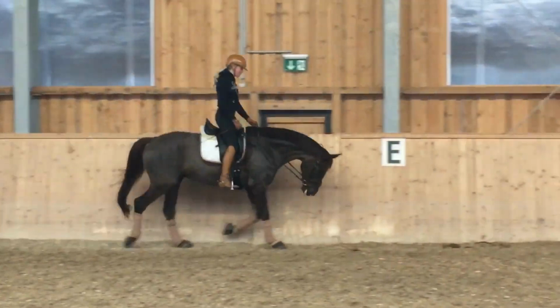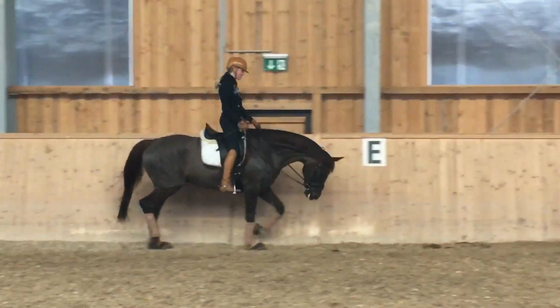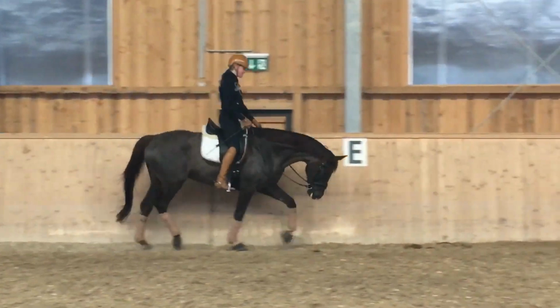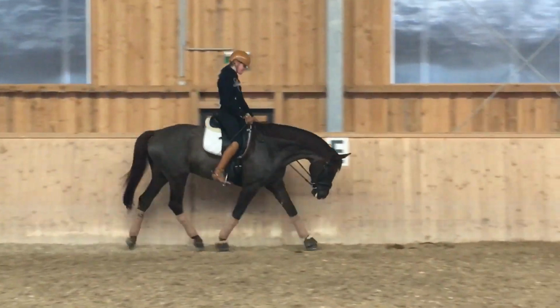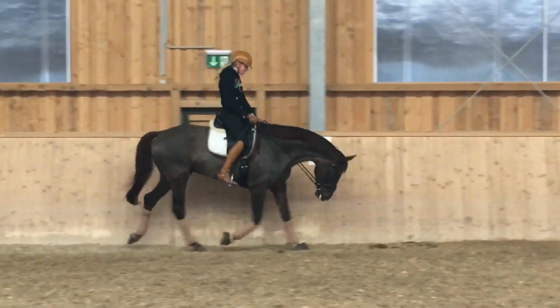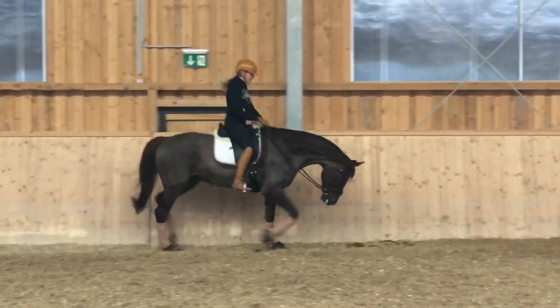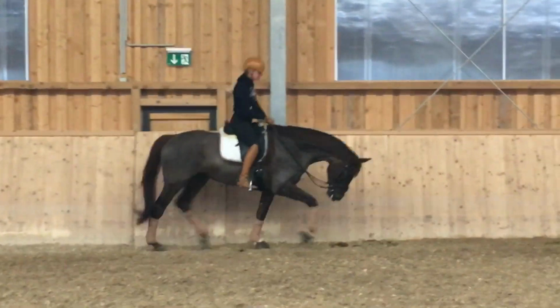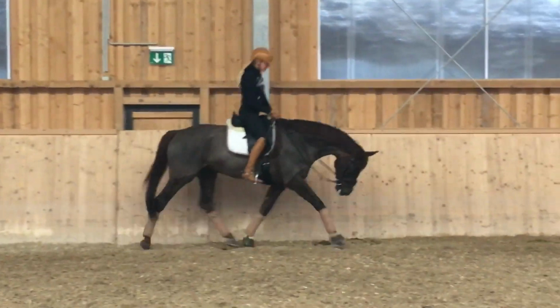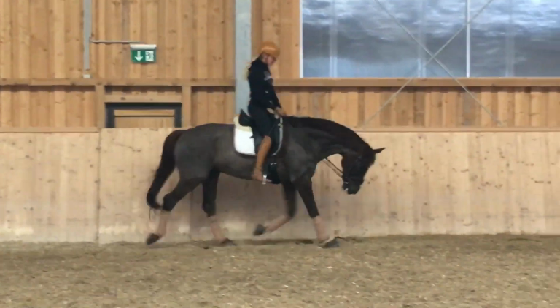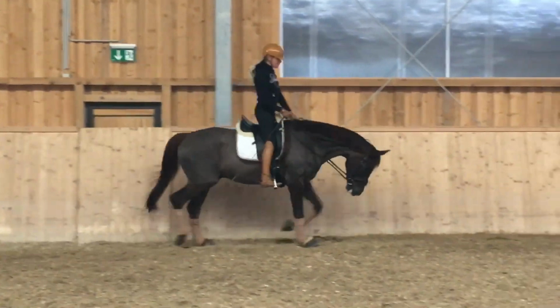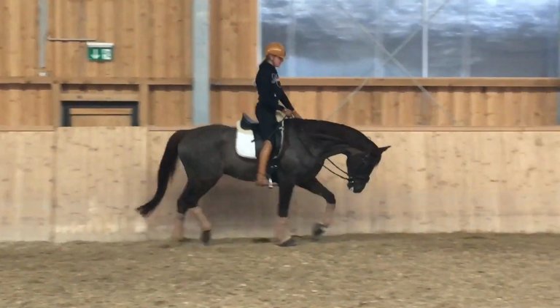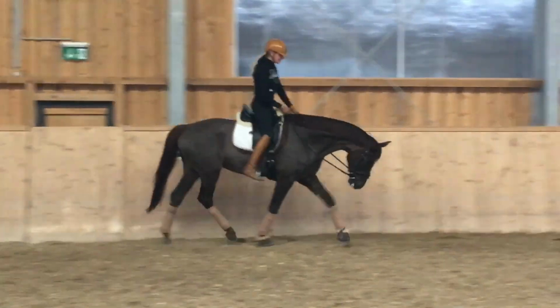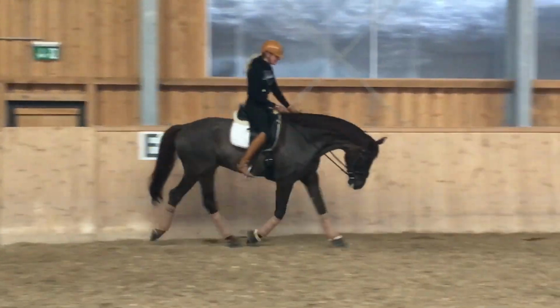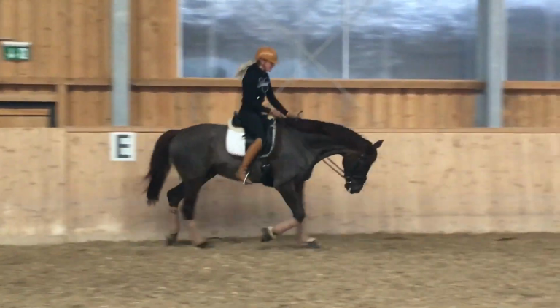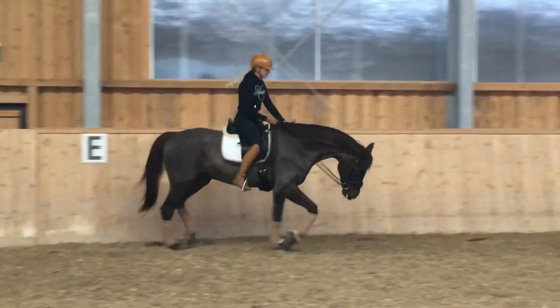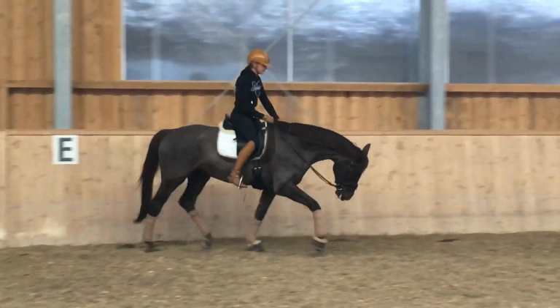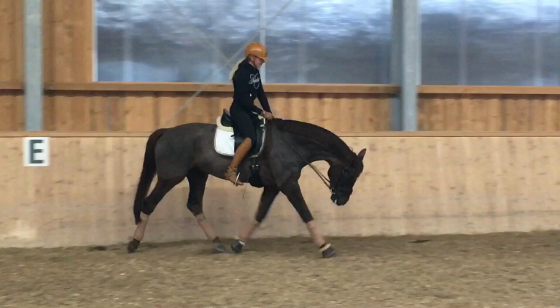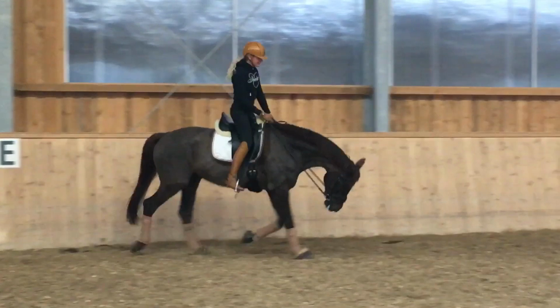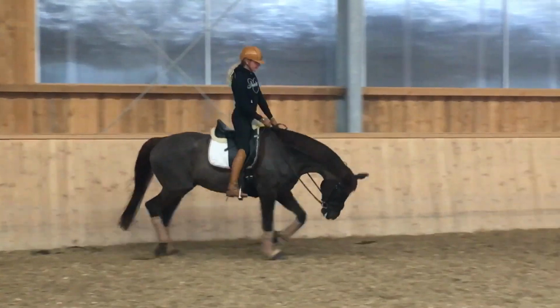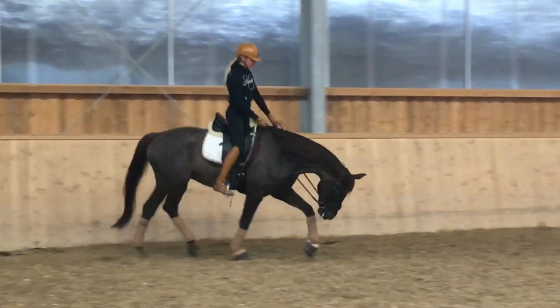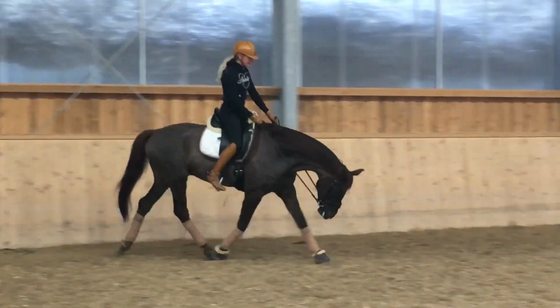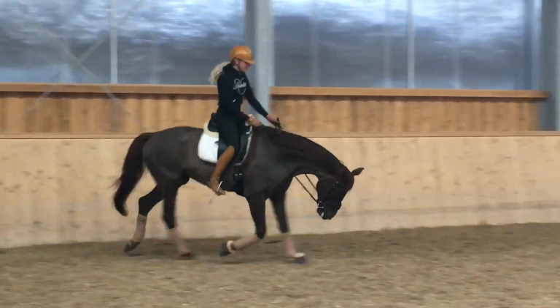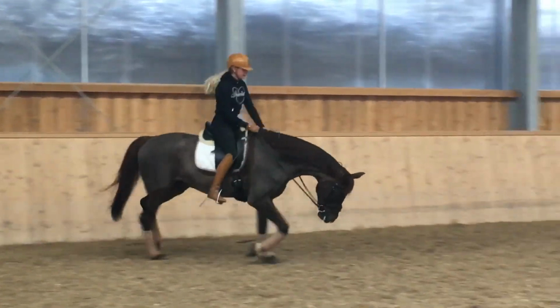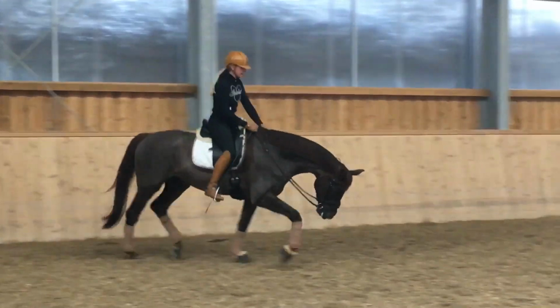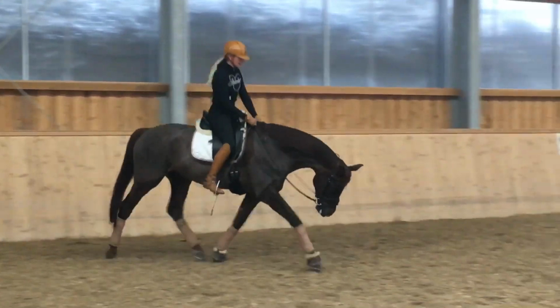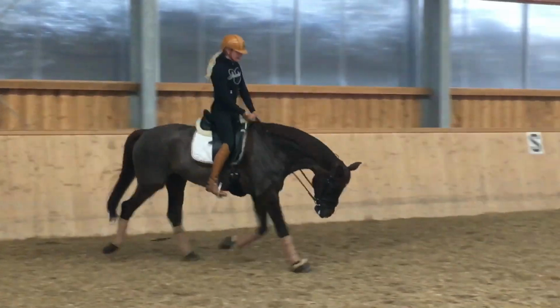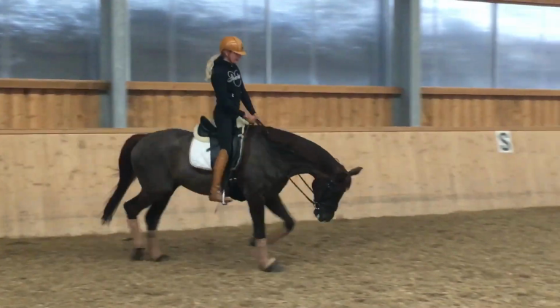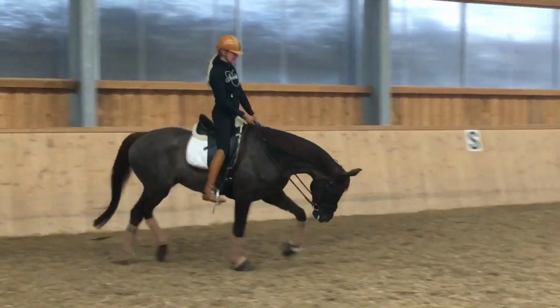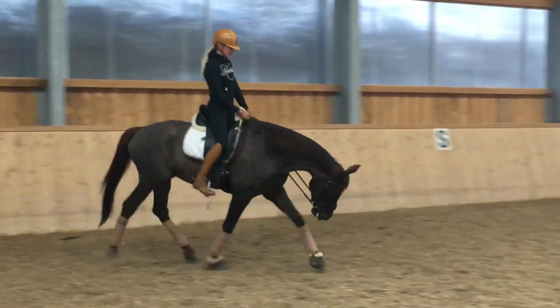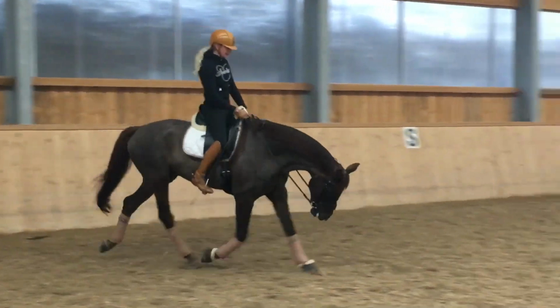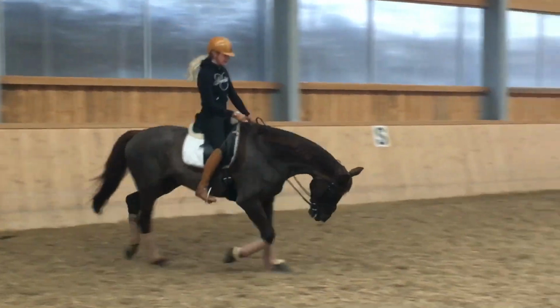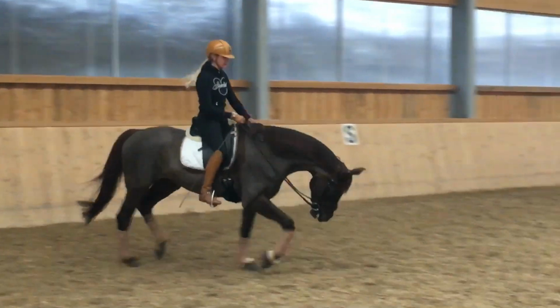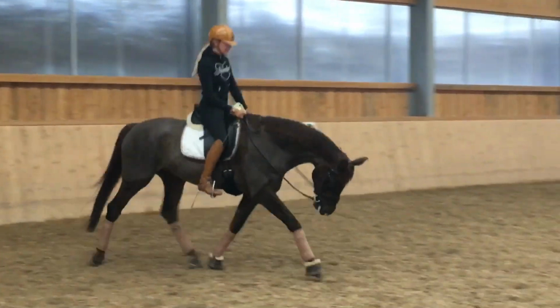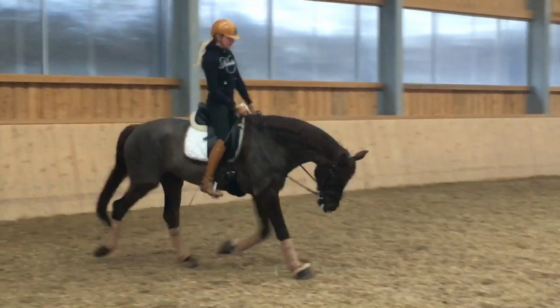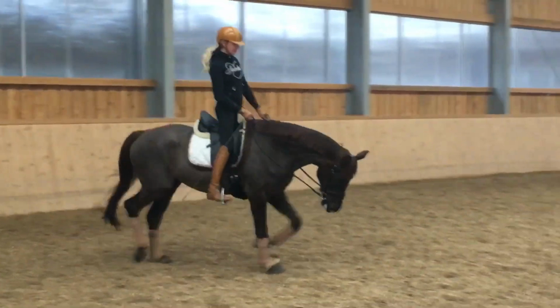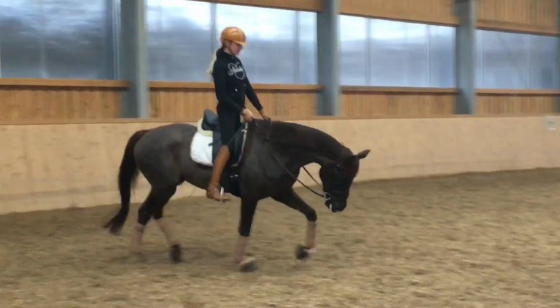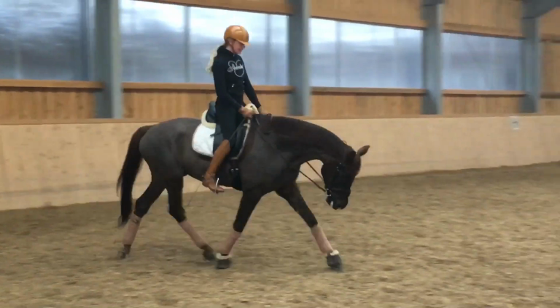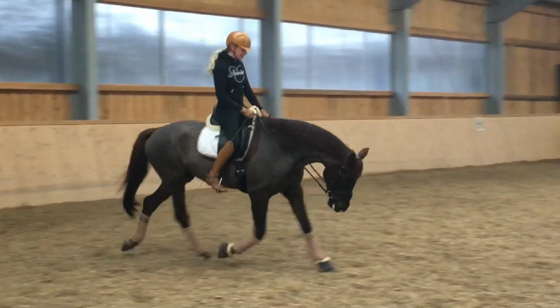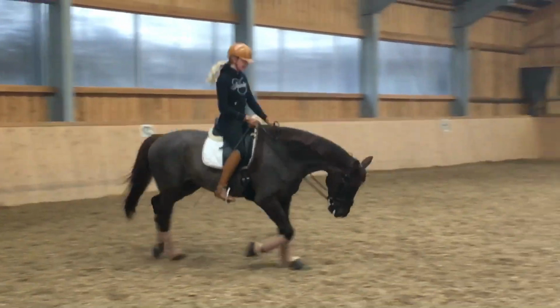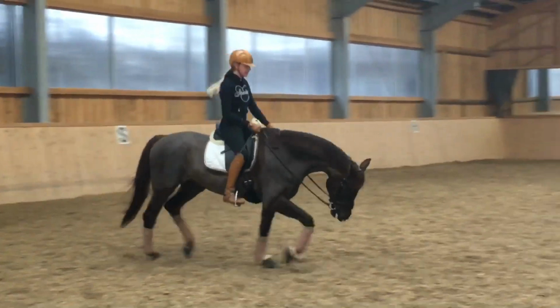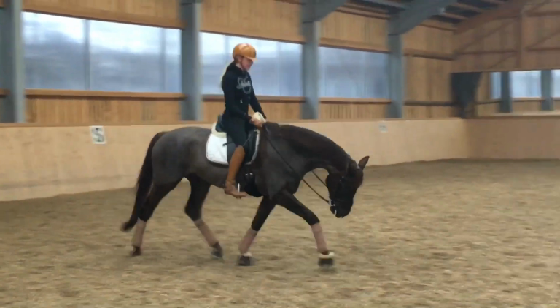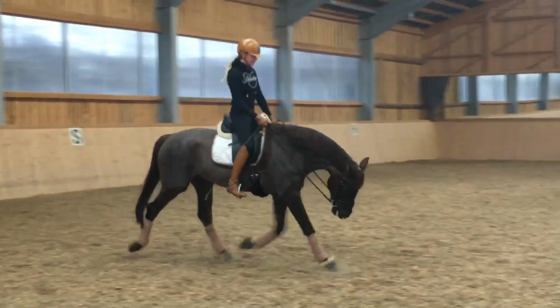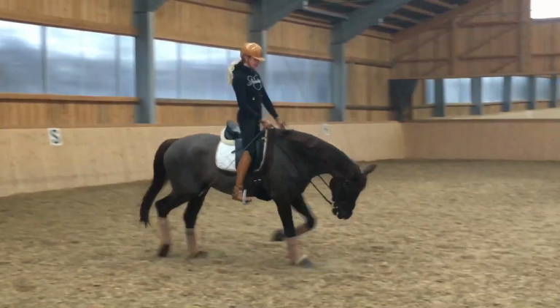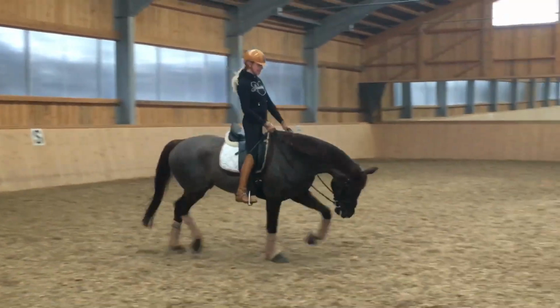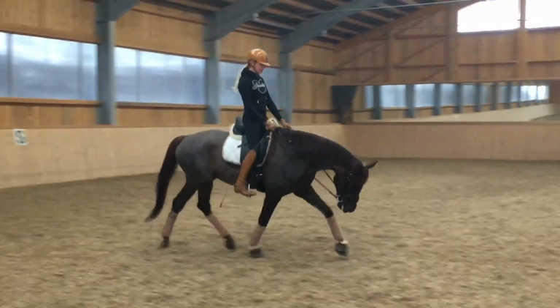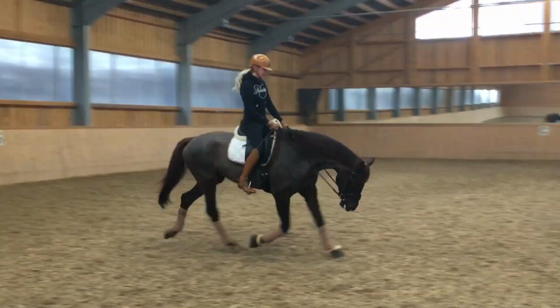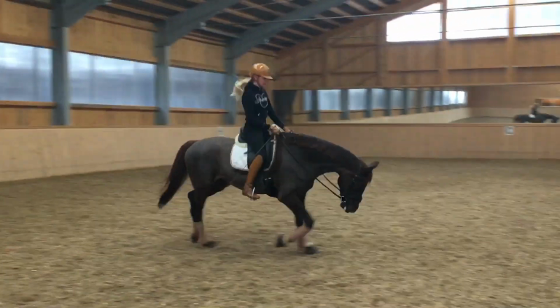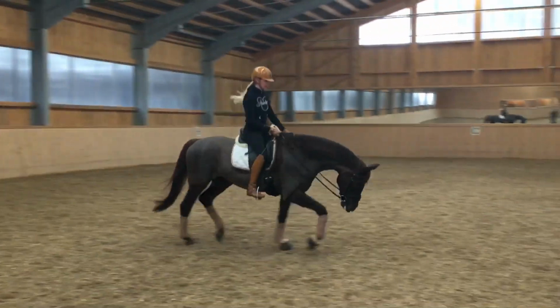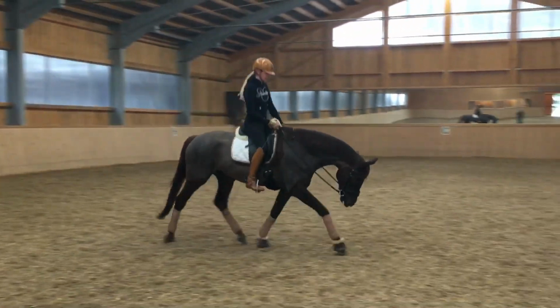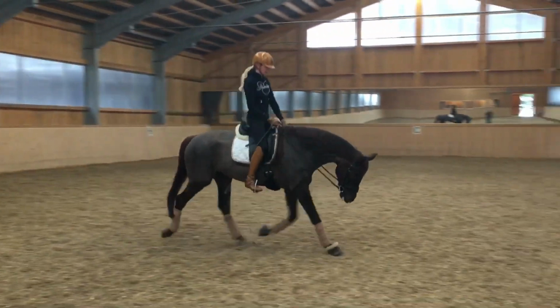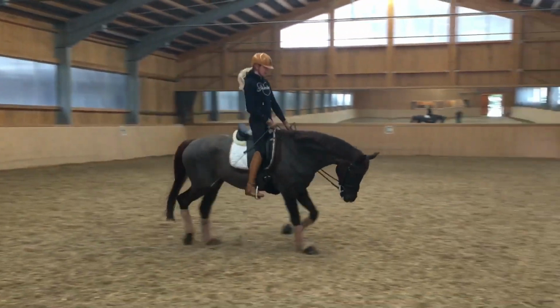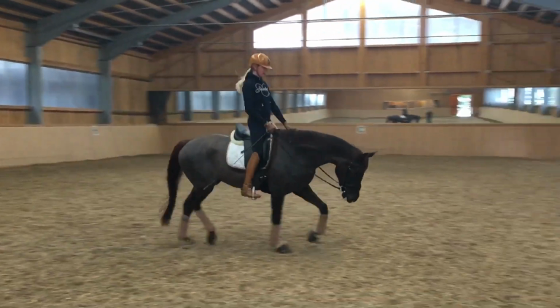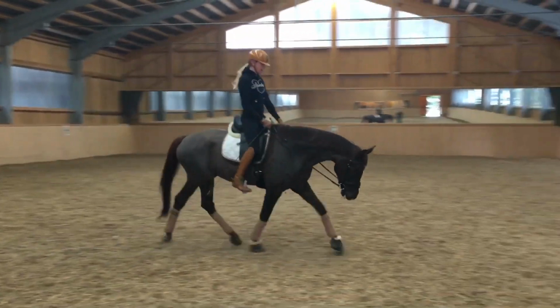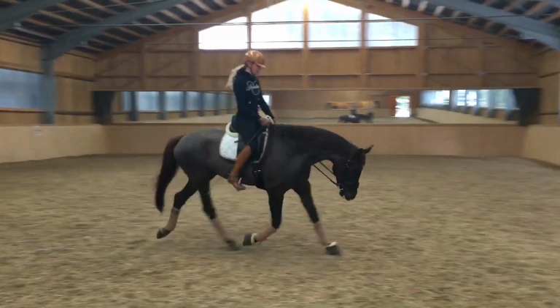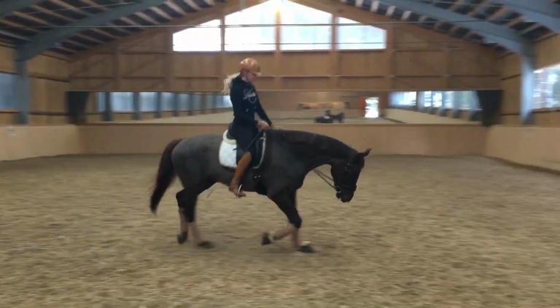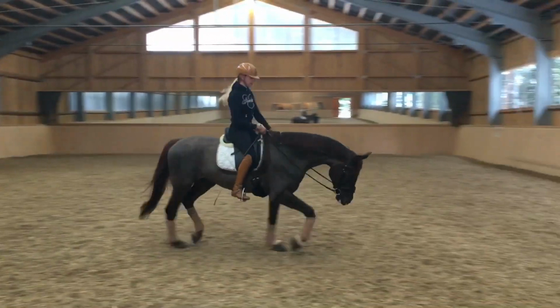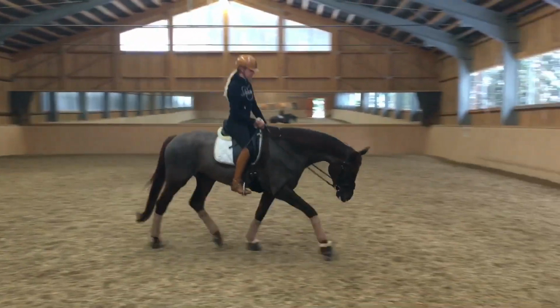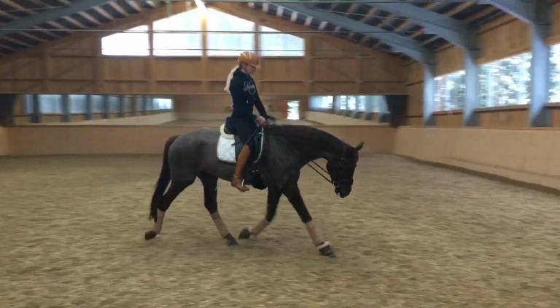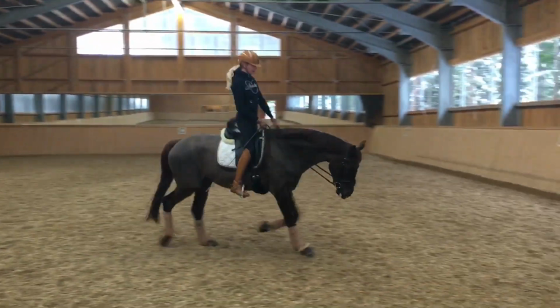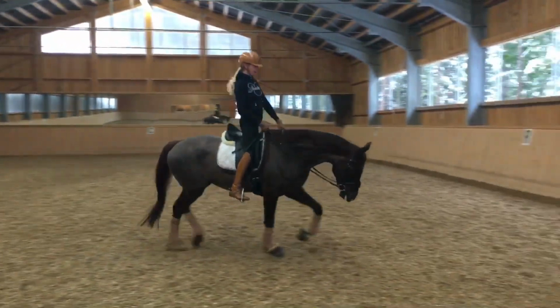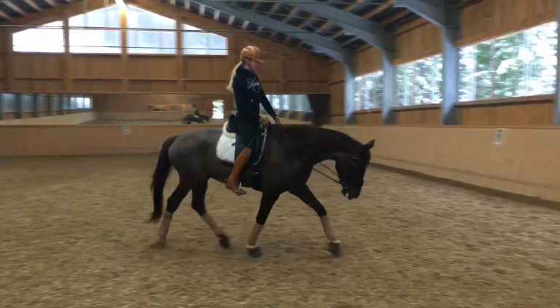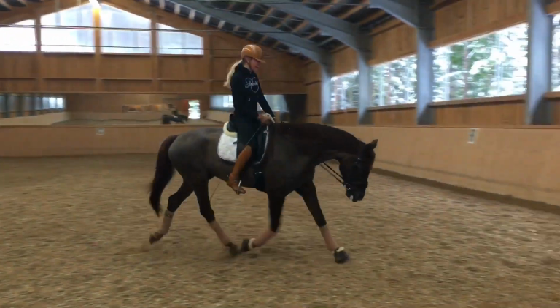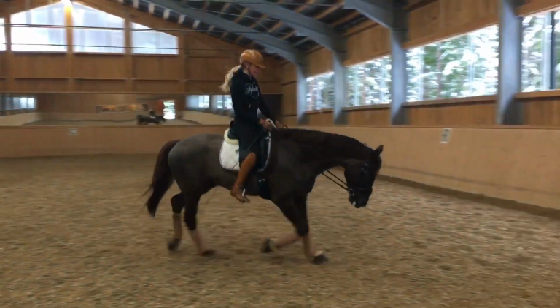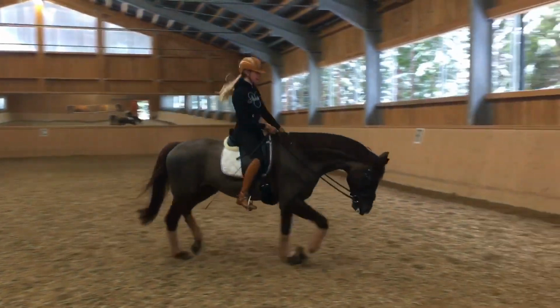Every unit should end with relaxation and stretching, and lots of appreciation.